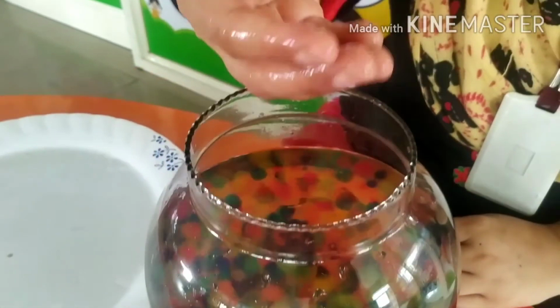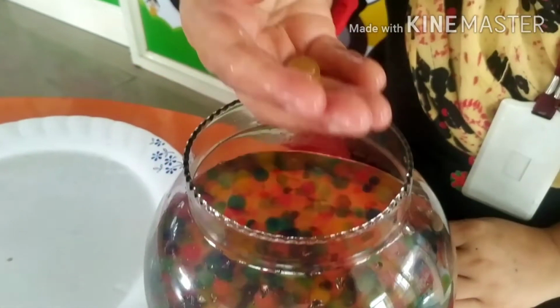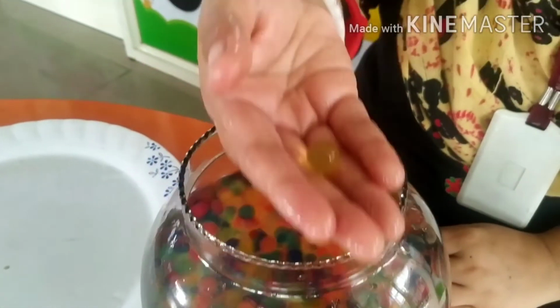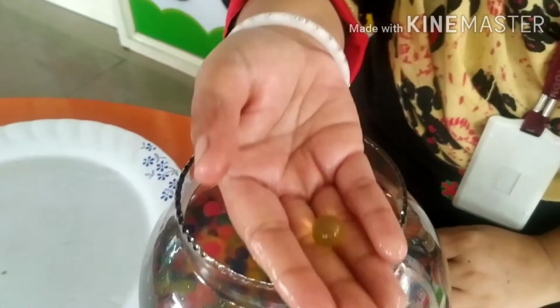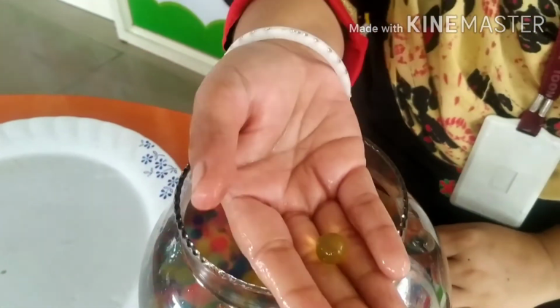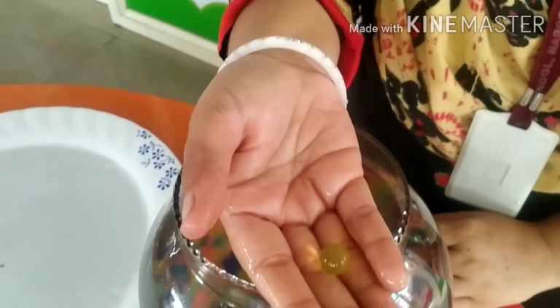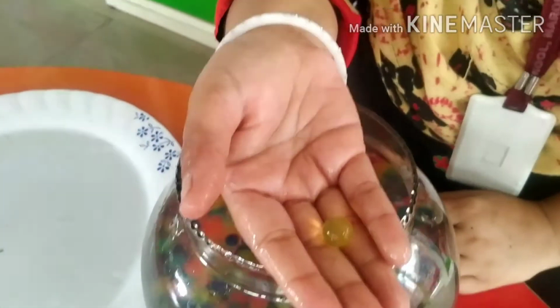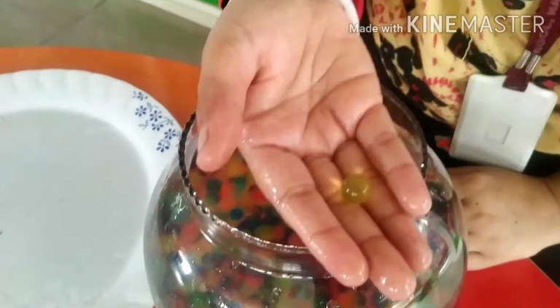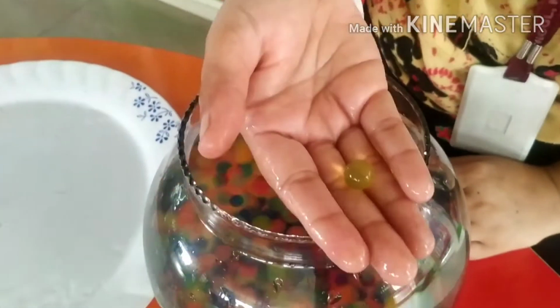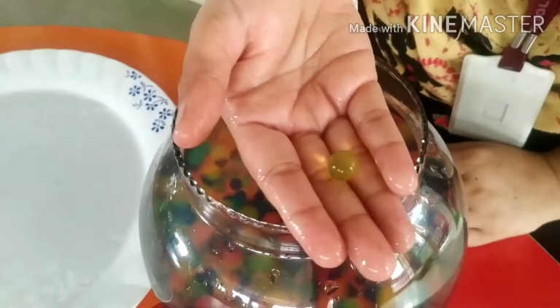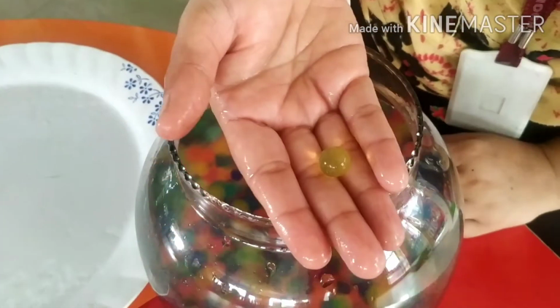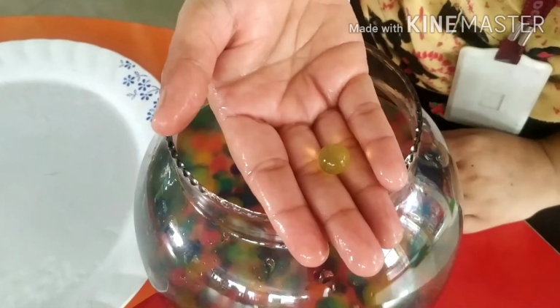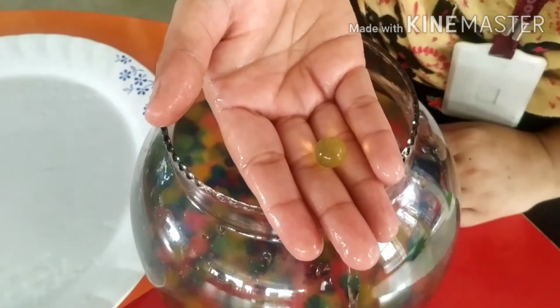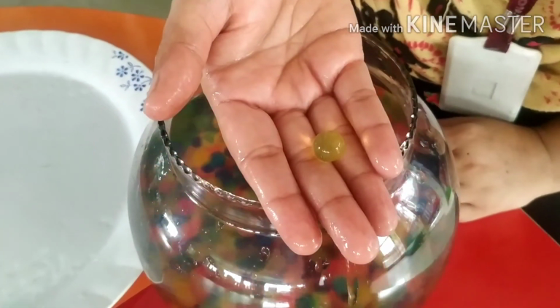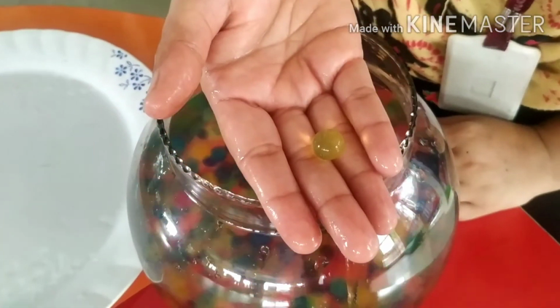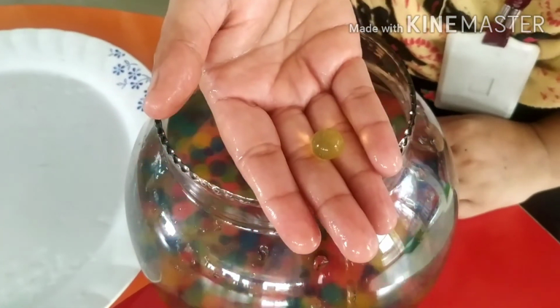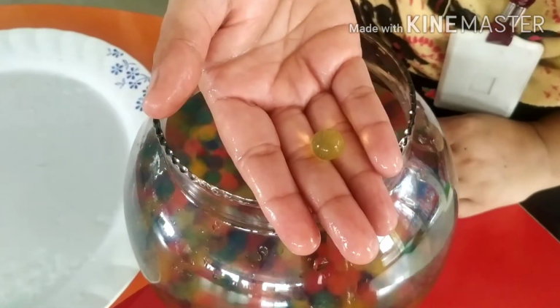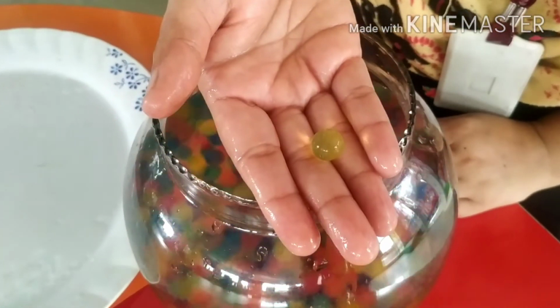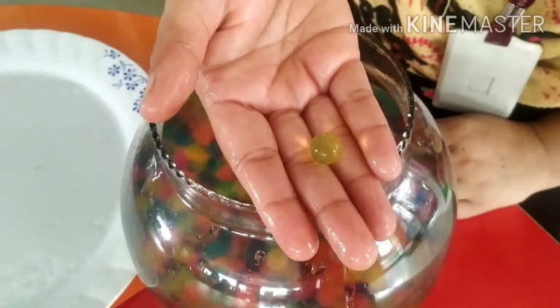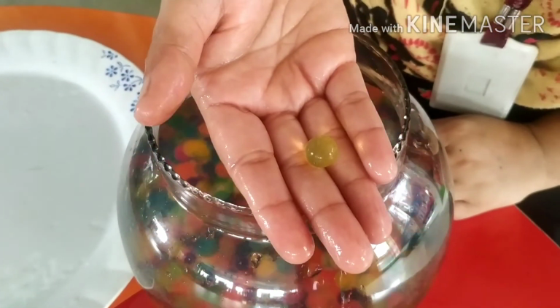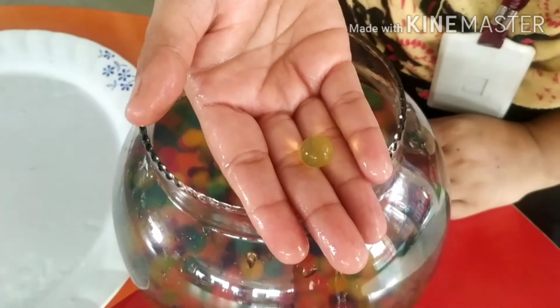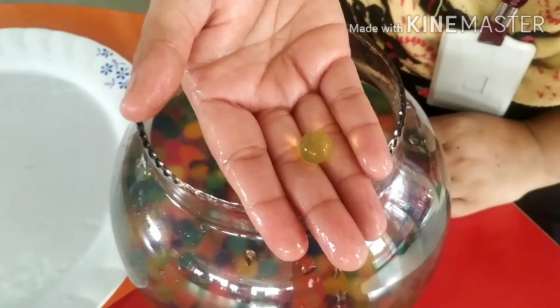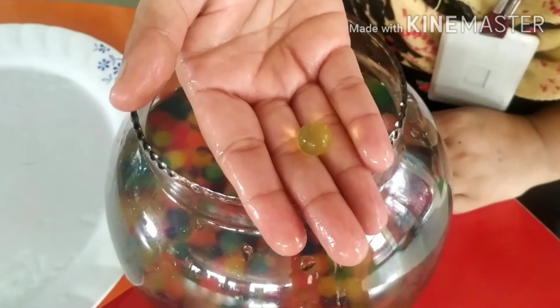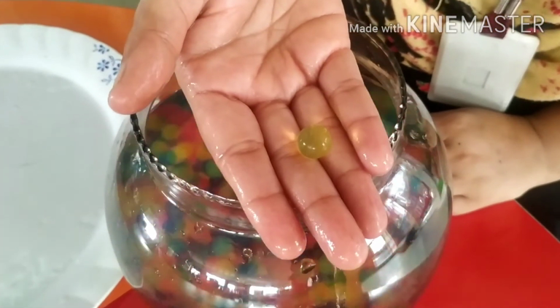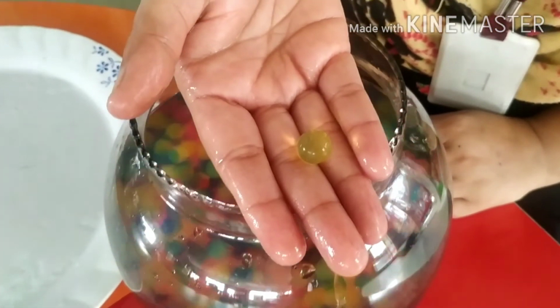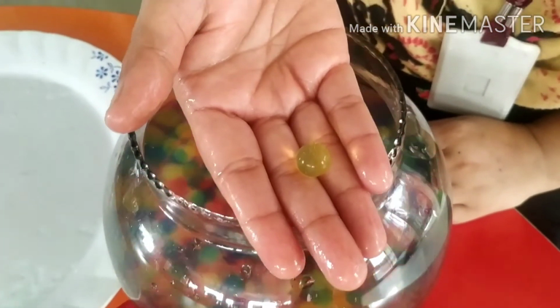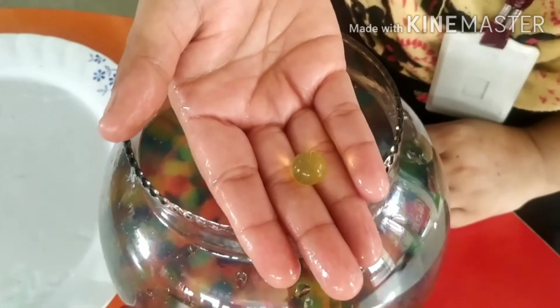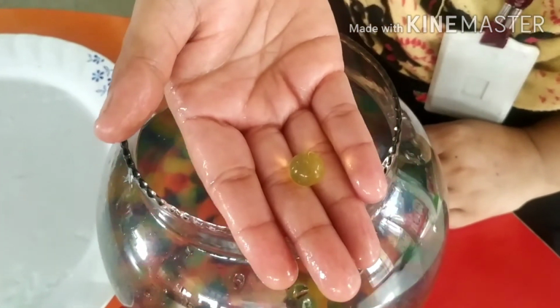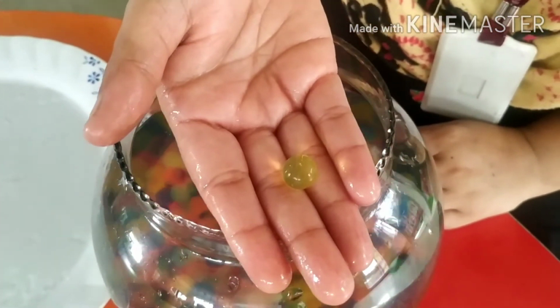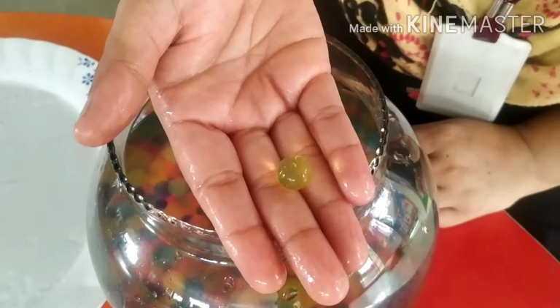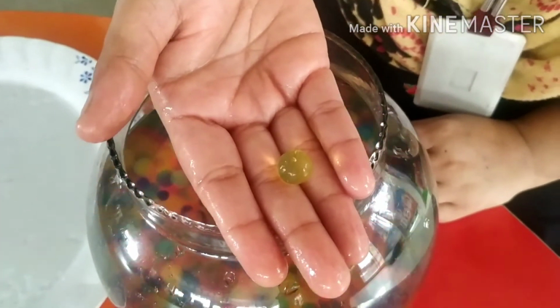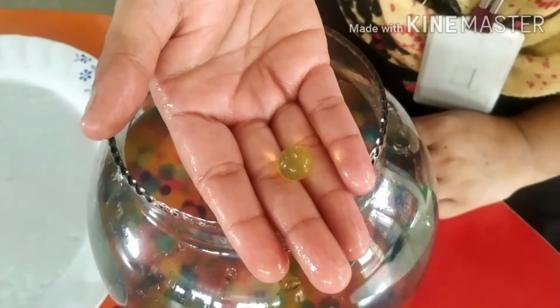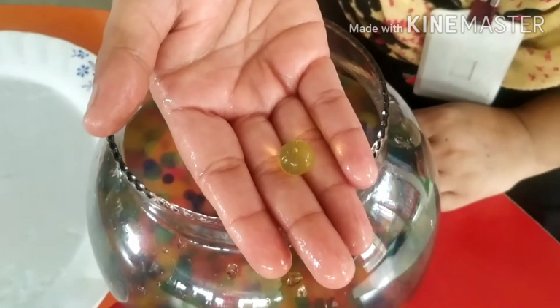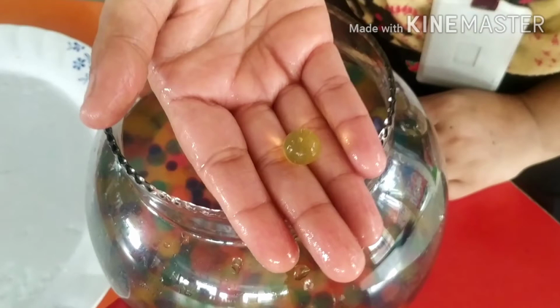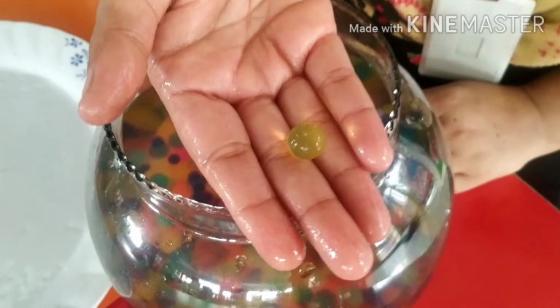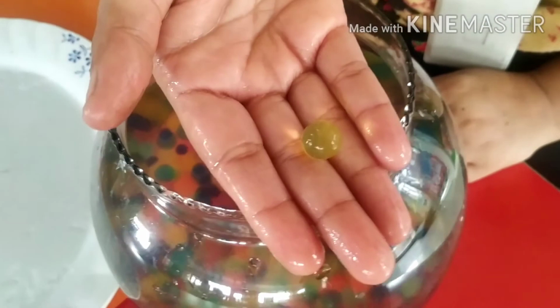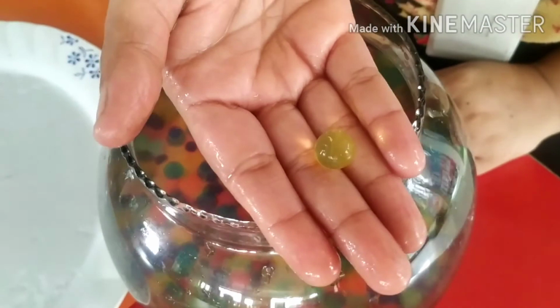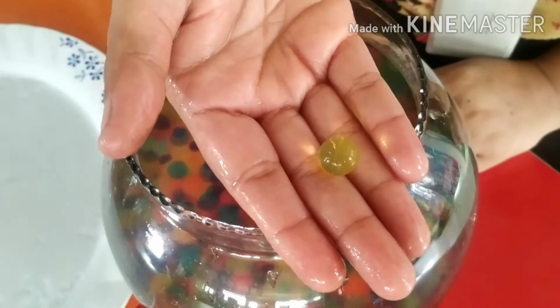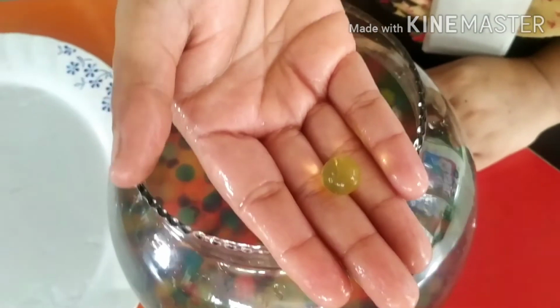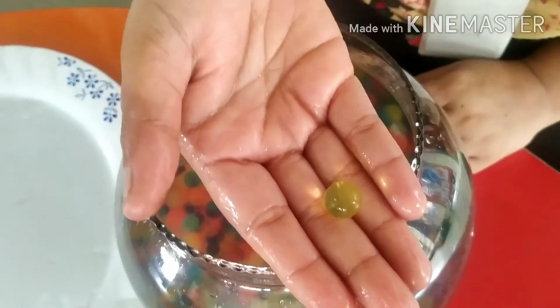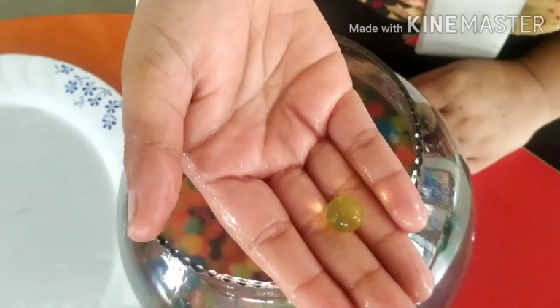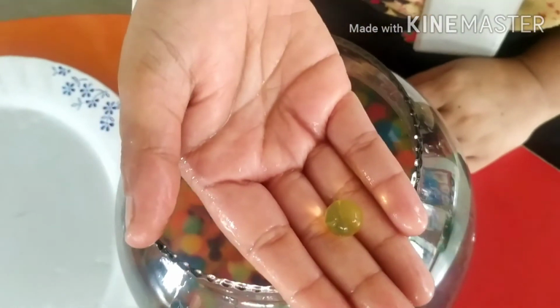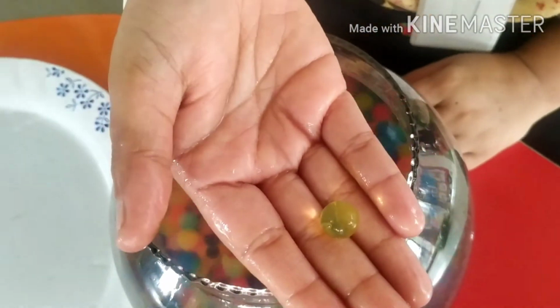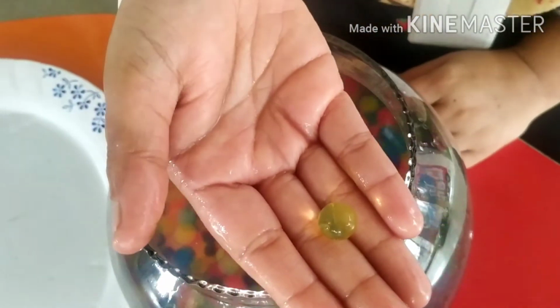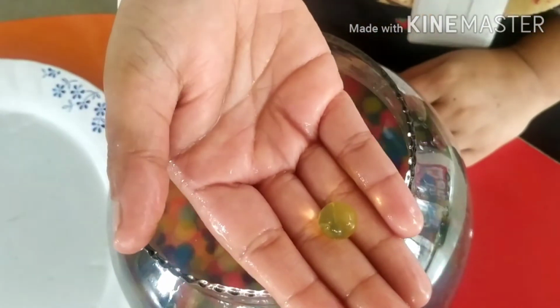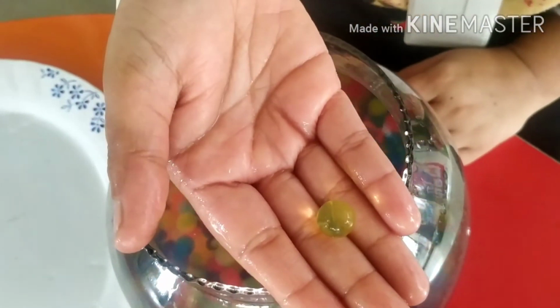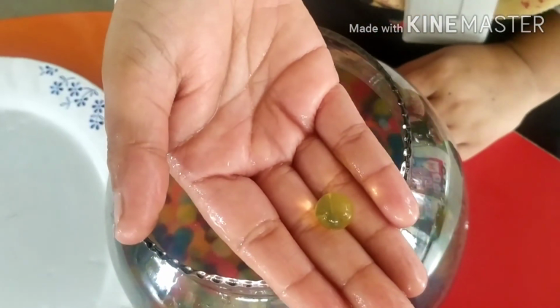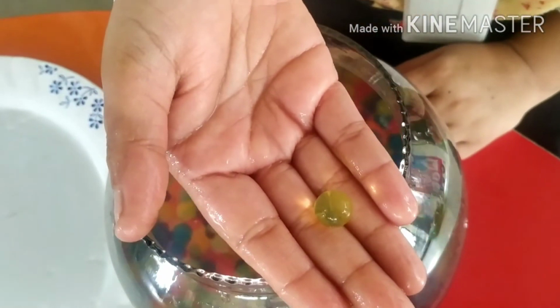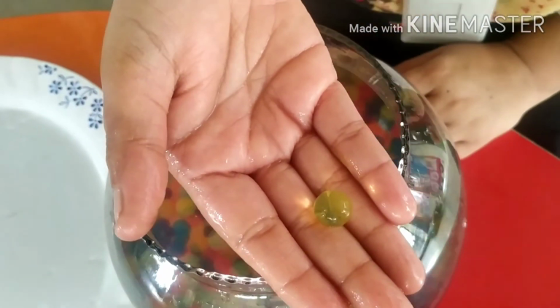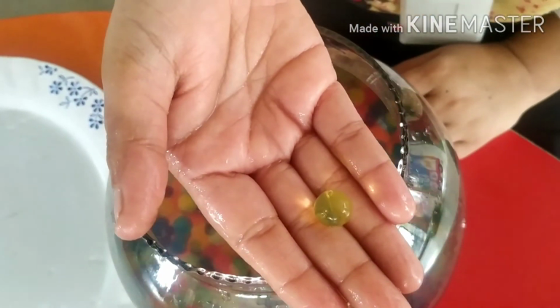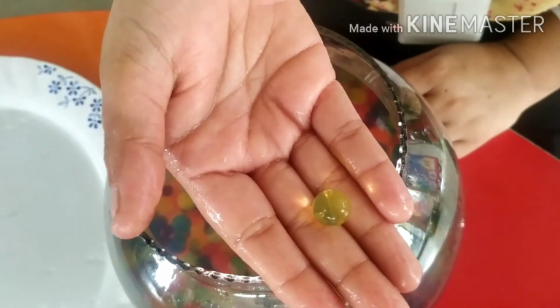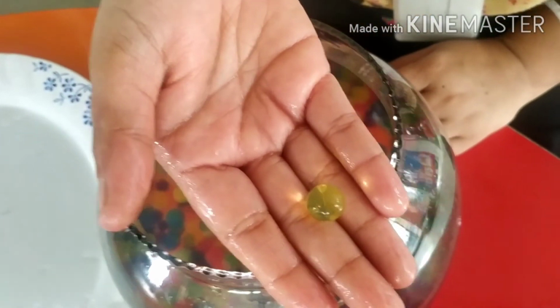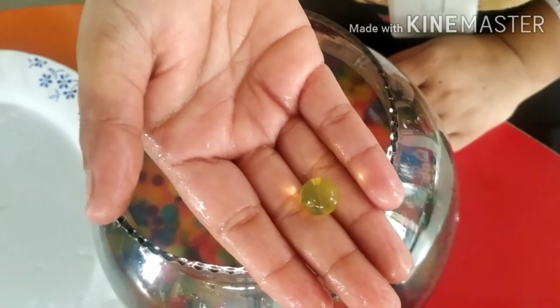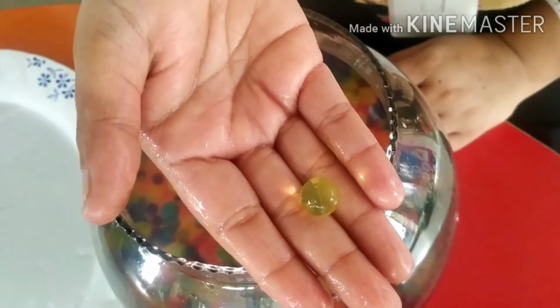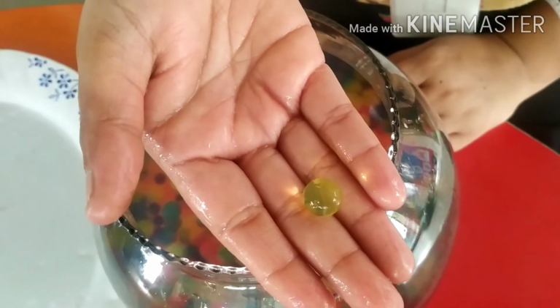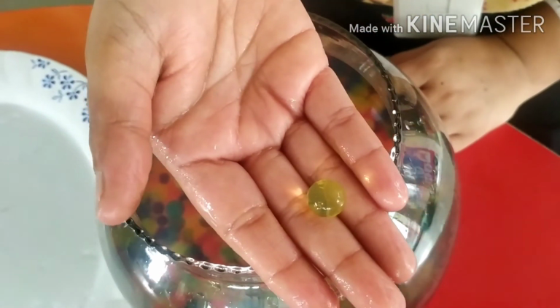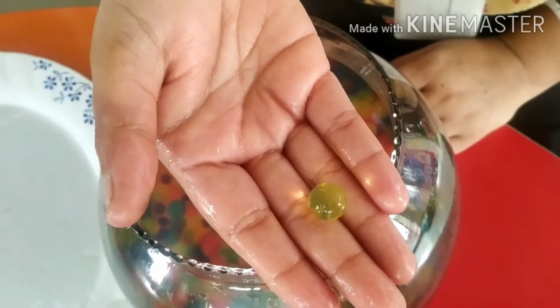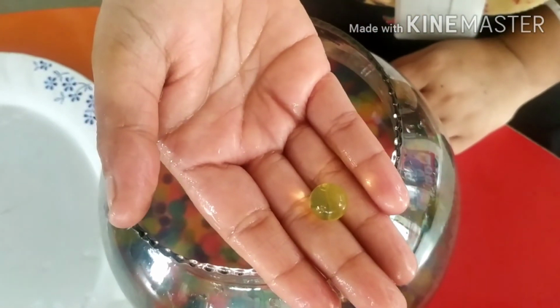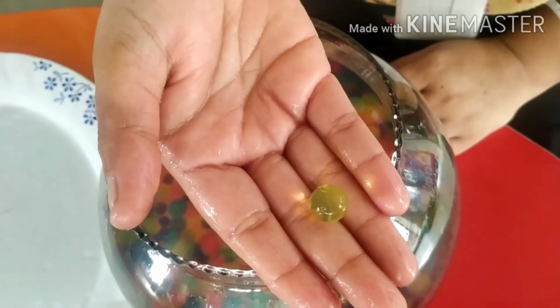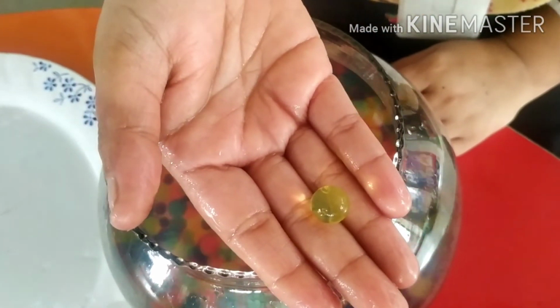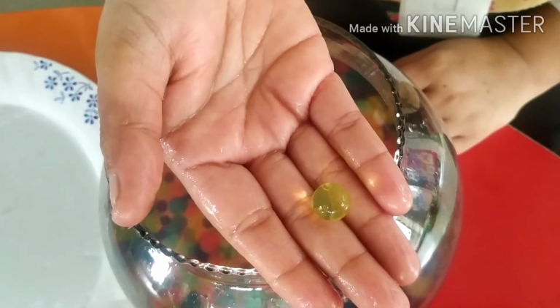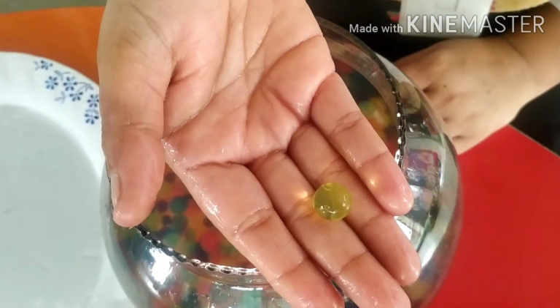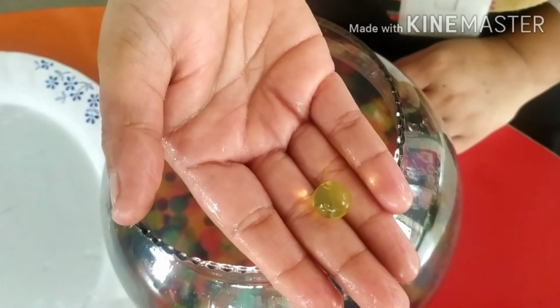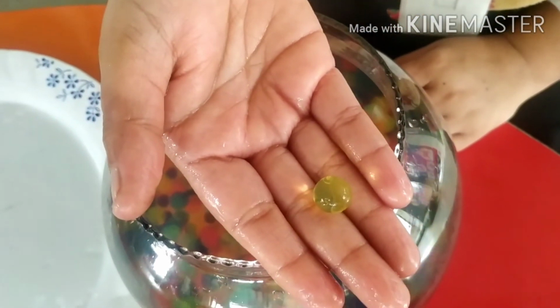Kids, which color ball is this? Tell me kids. Yes, yellow color. Very good.